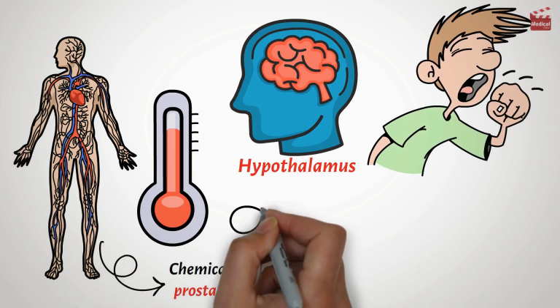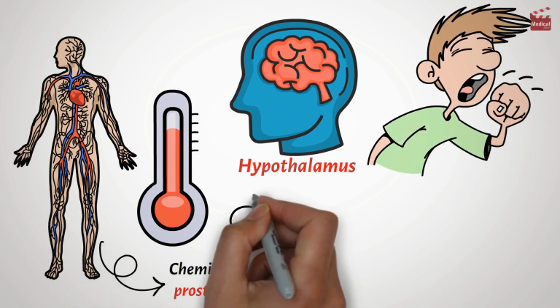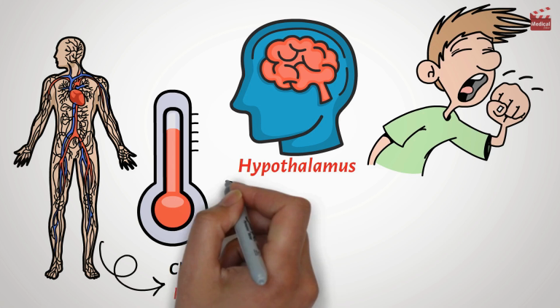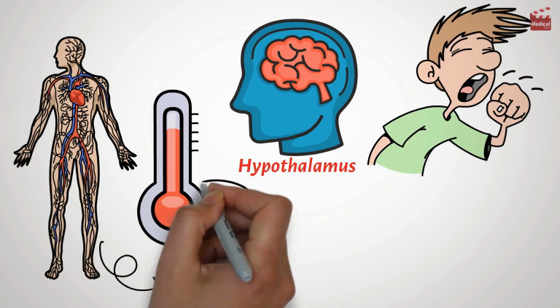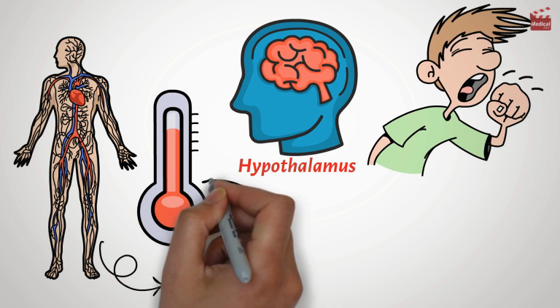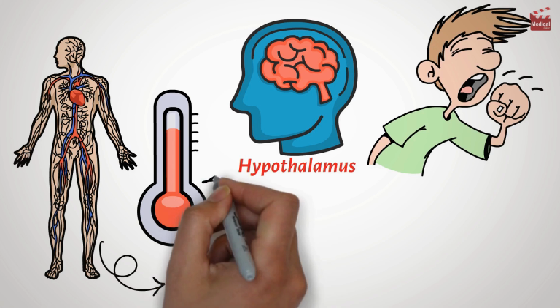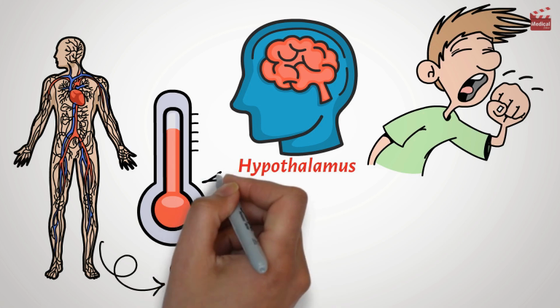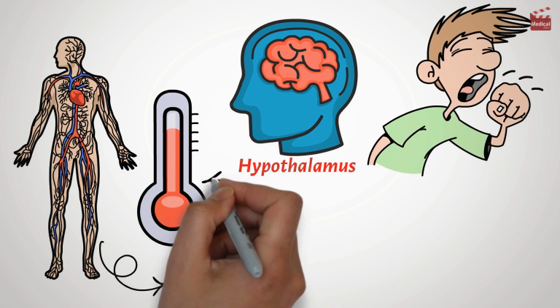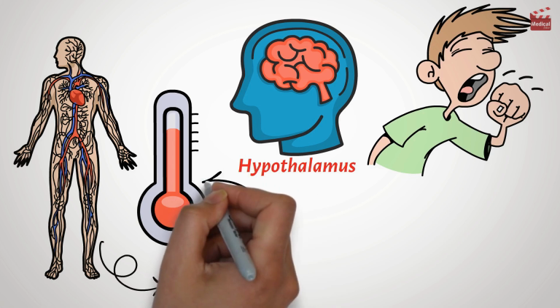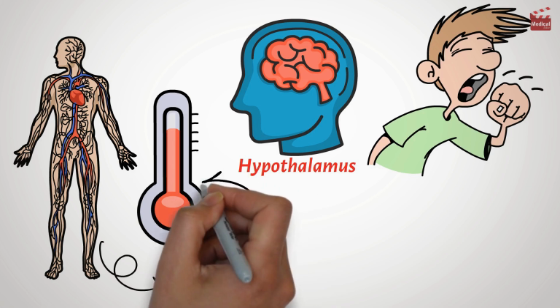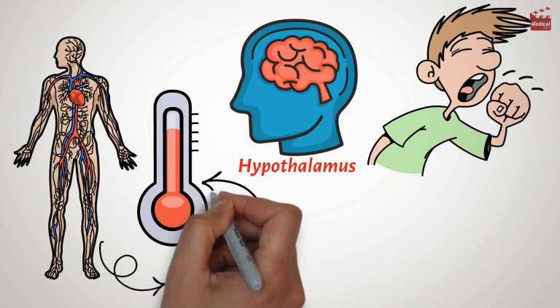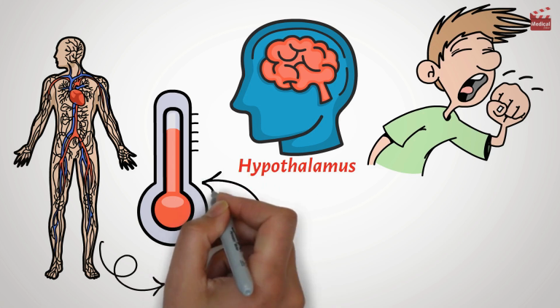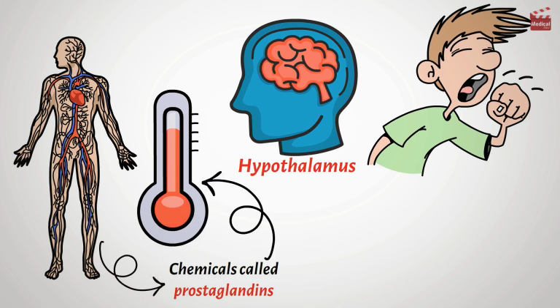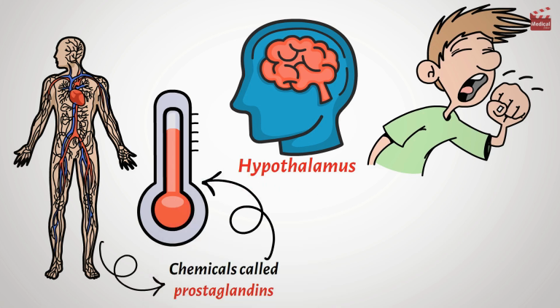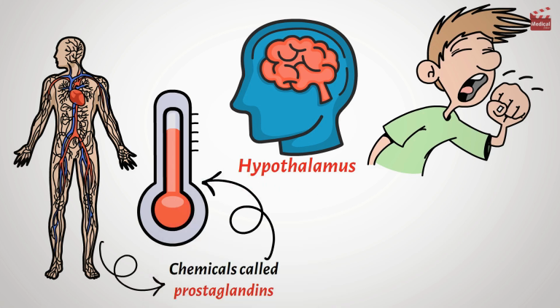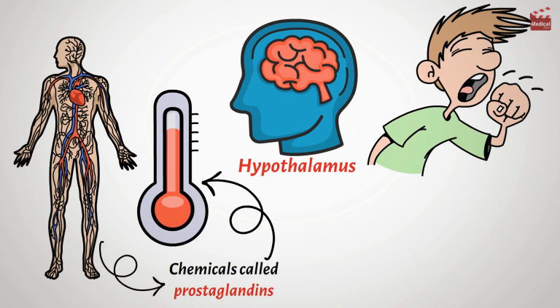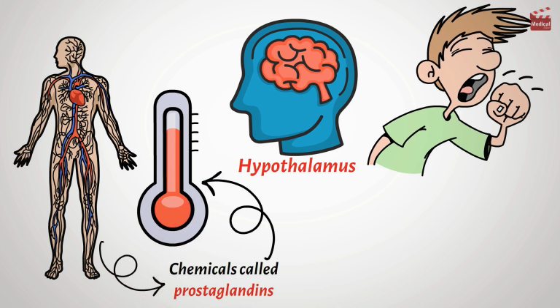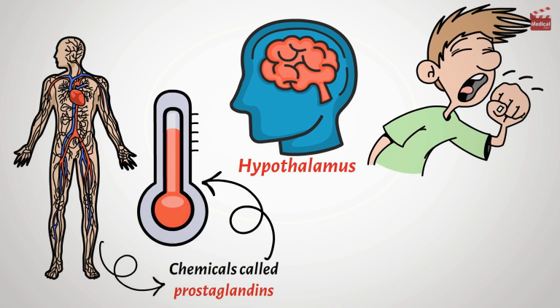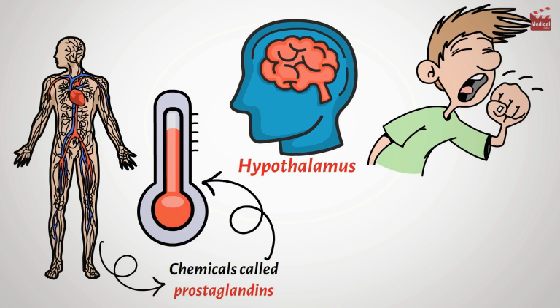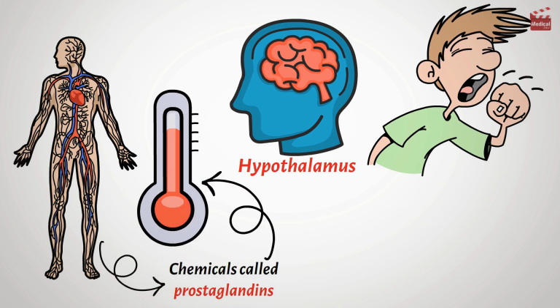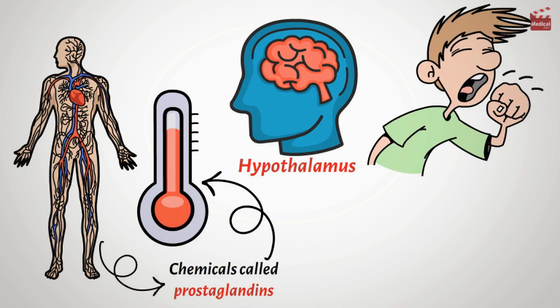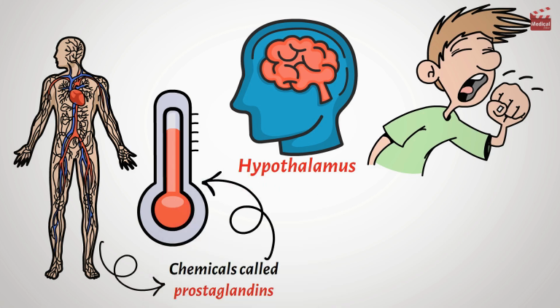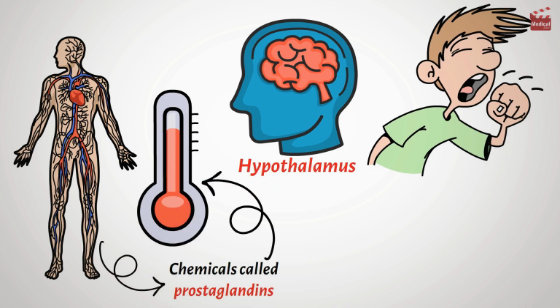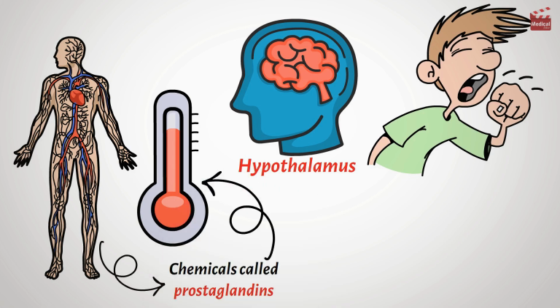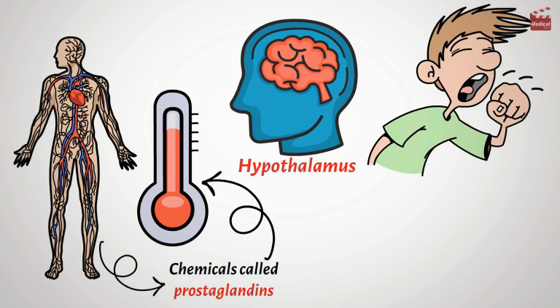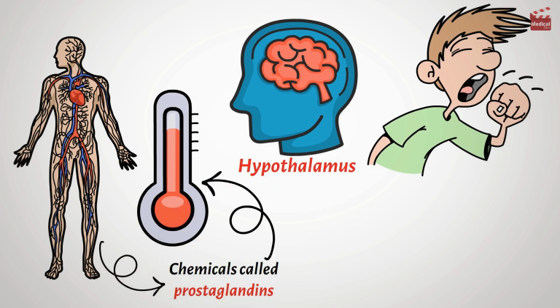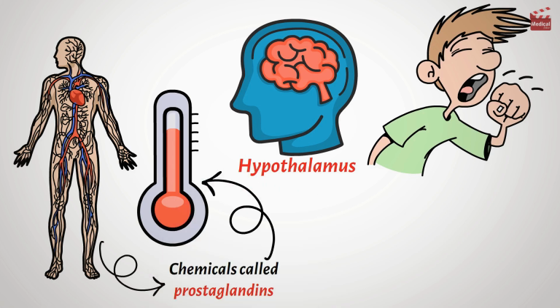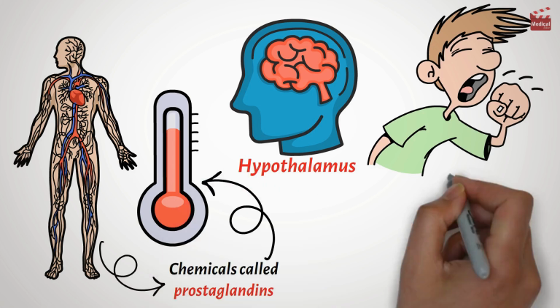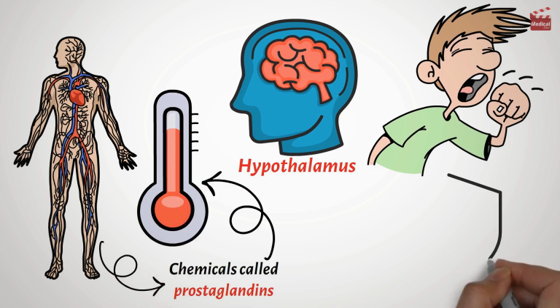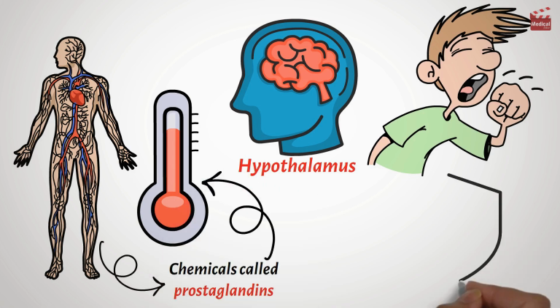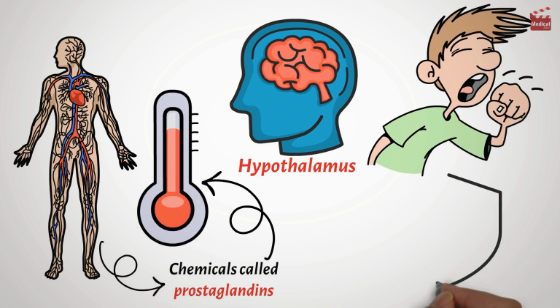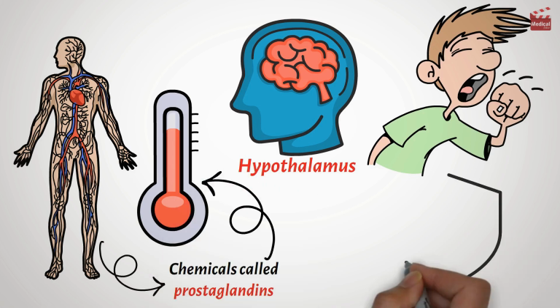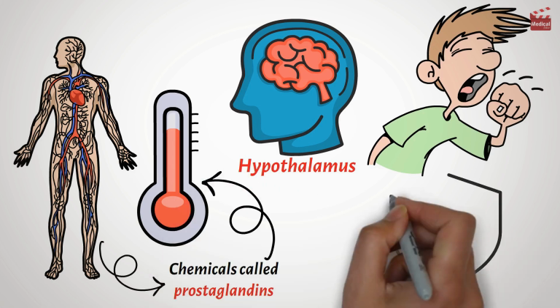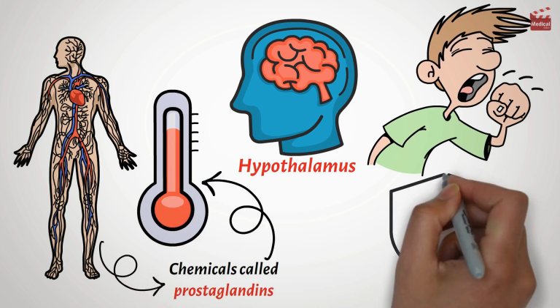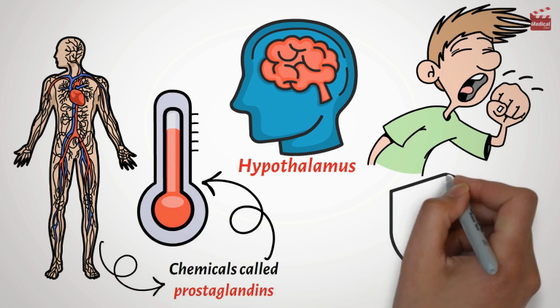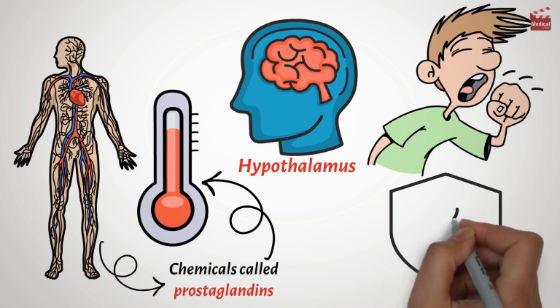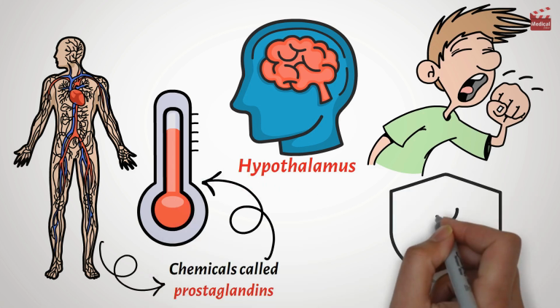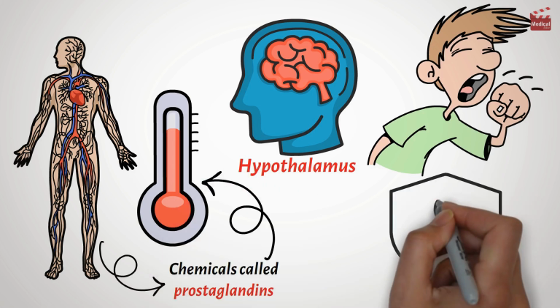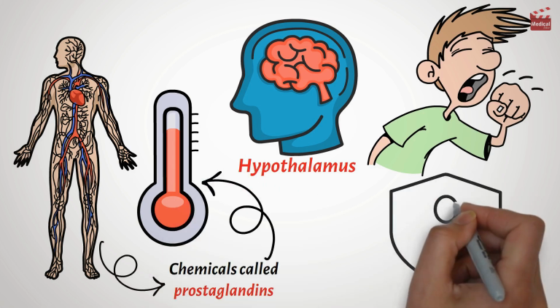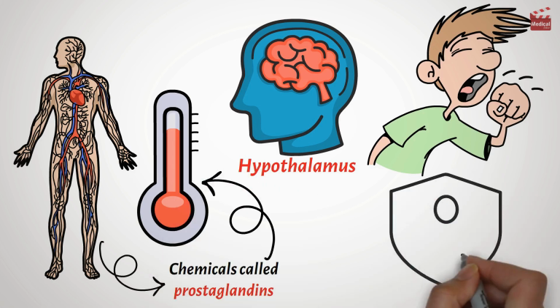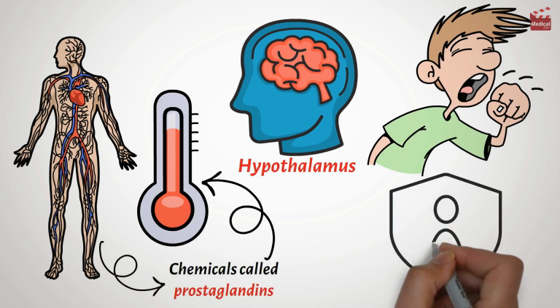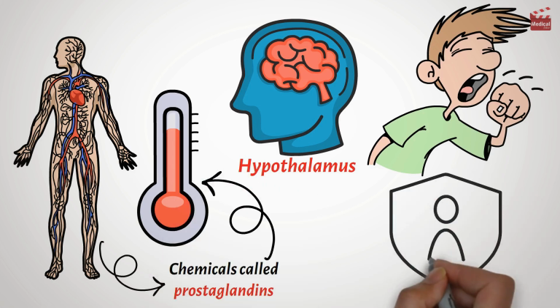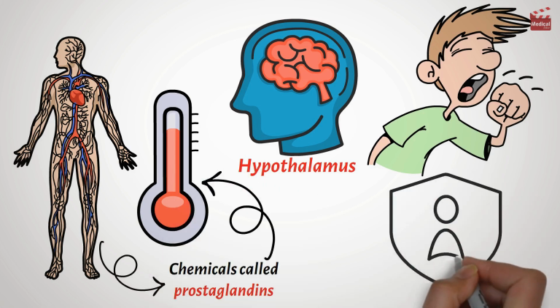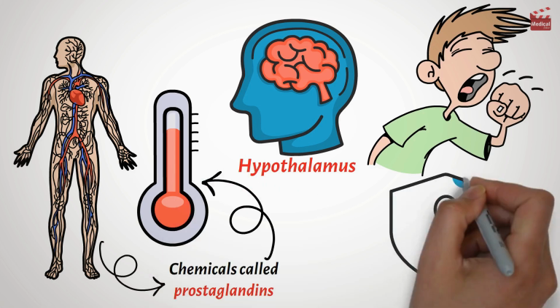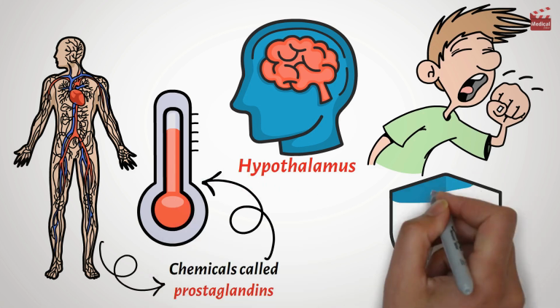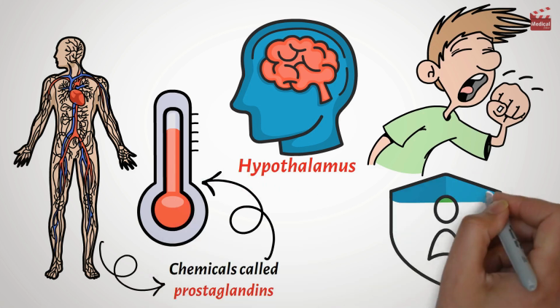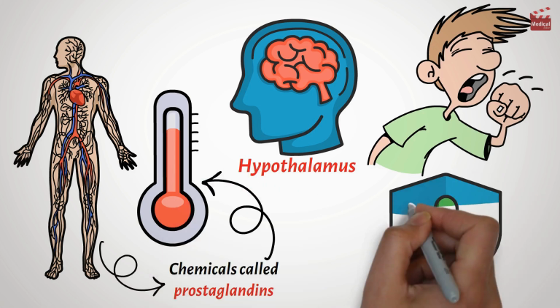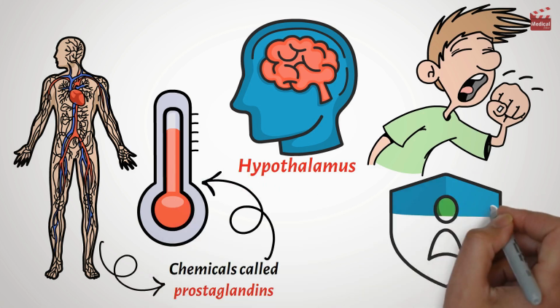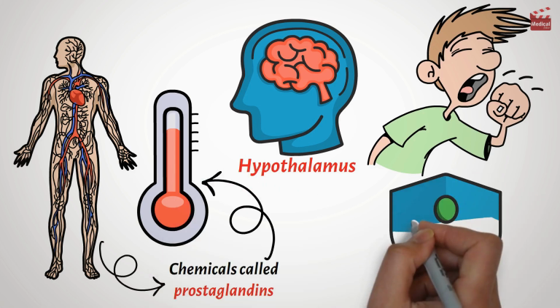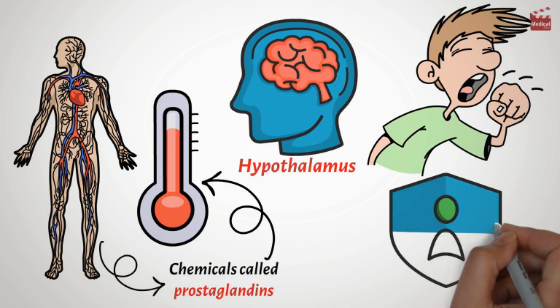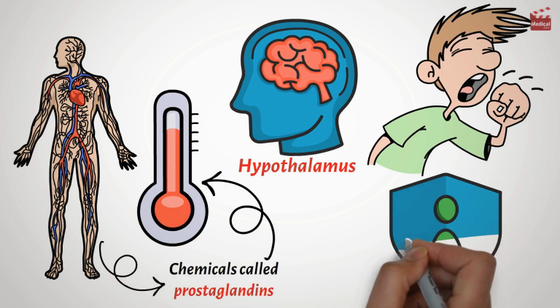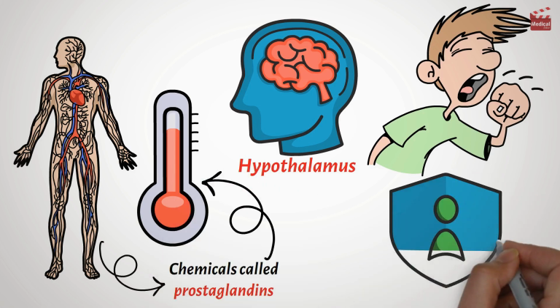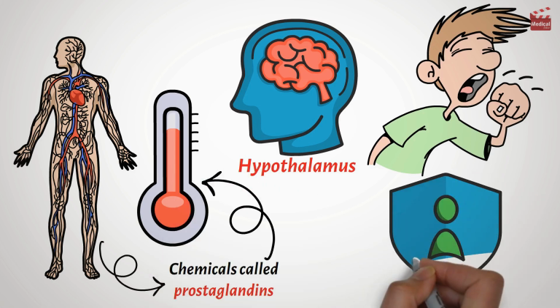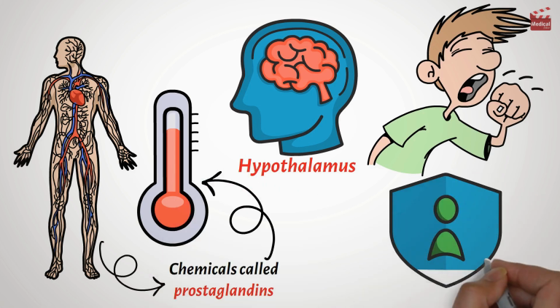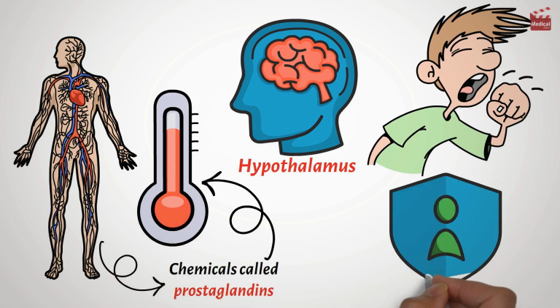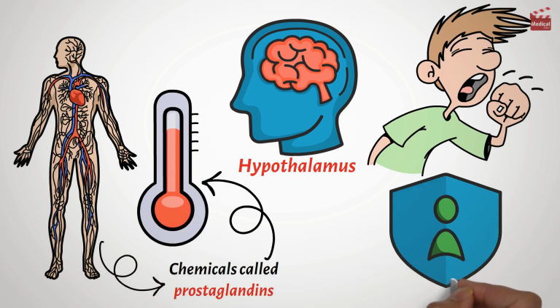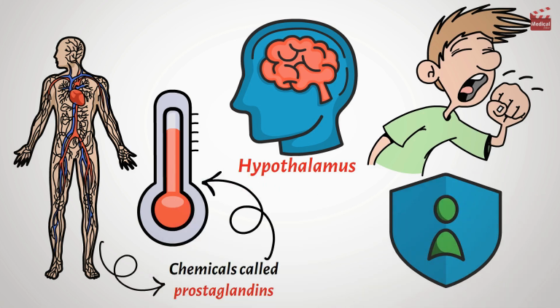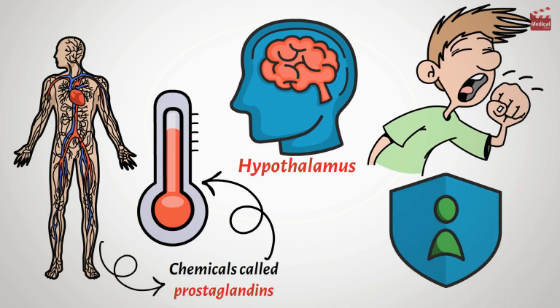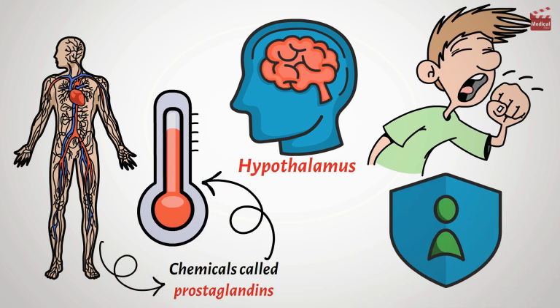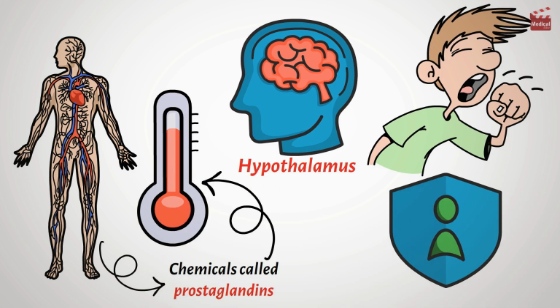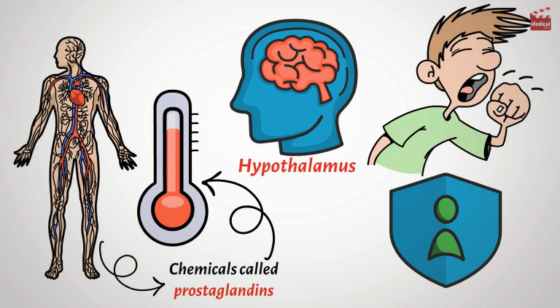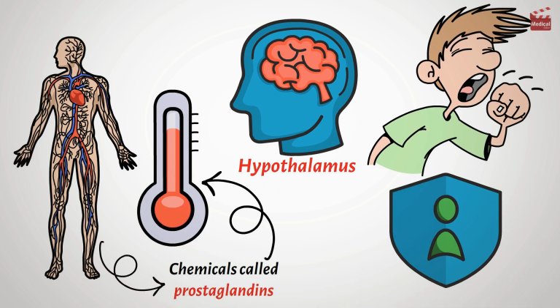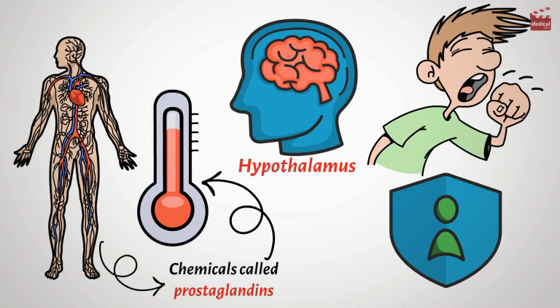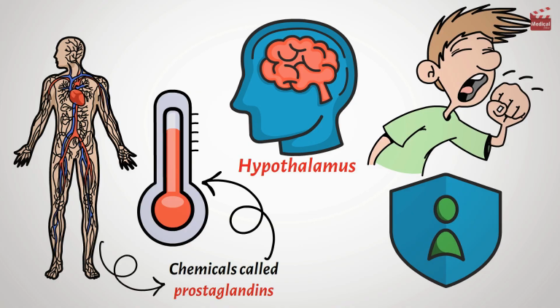which signal the brain to raise your body temperature. It's part of your immune system's way of fighting off invaders.